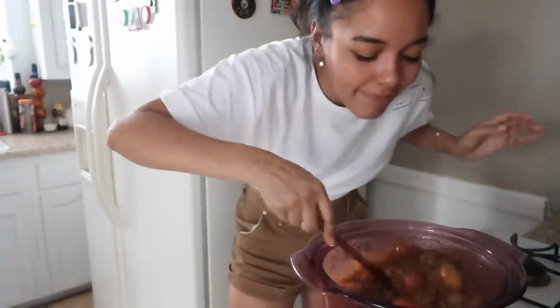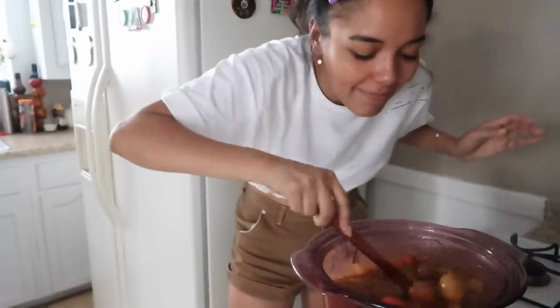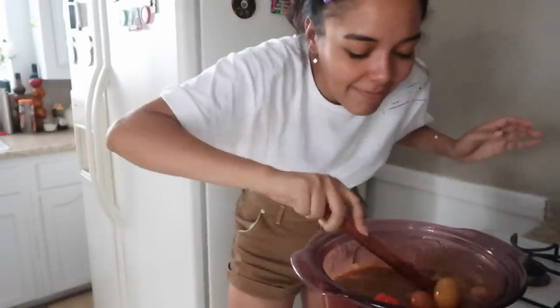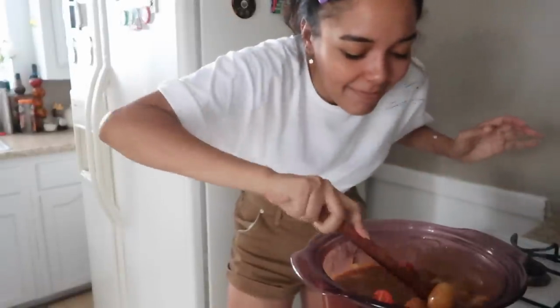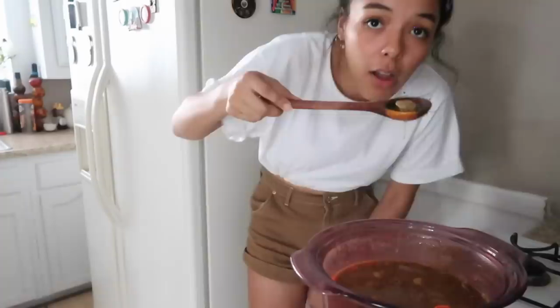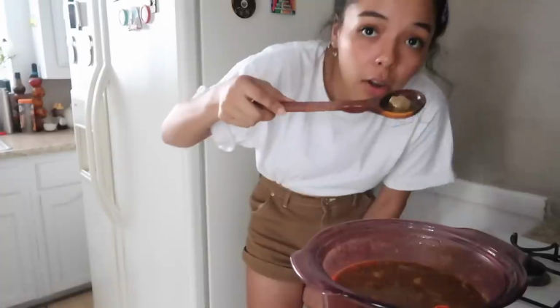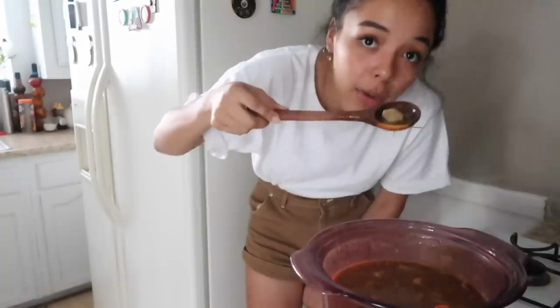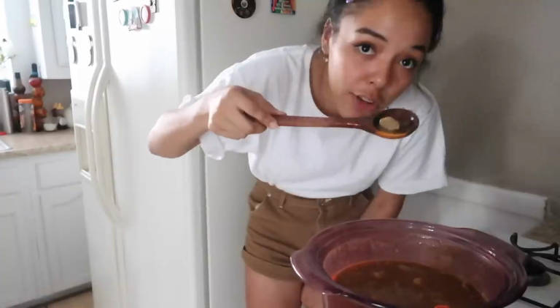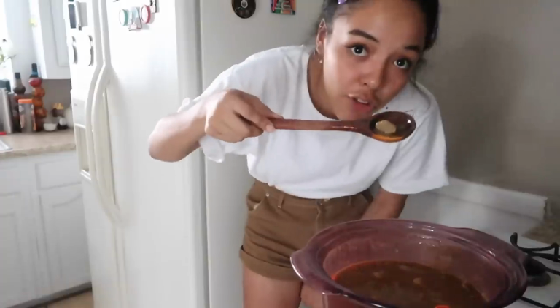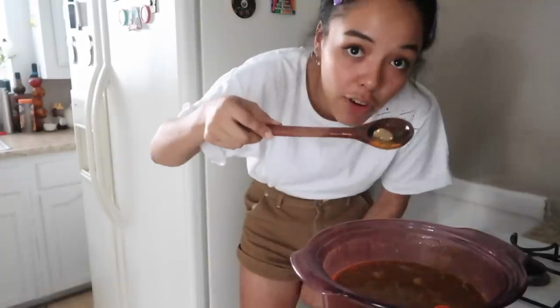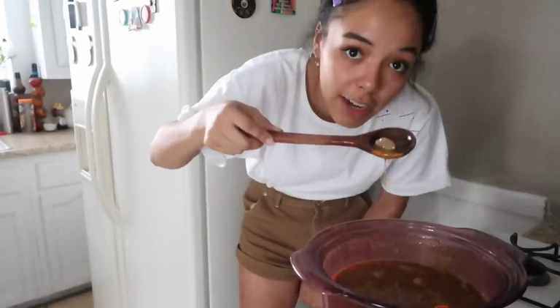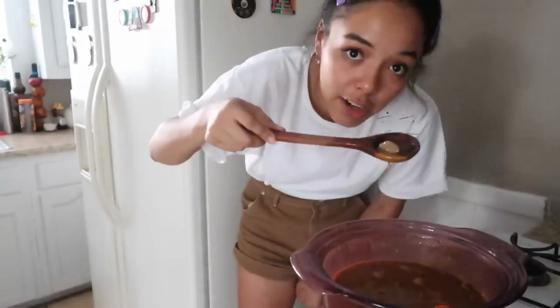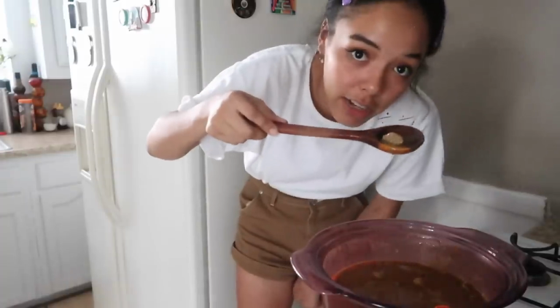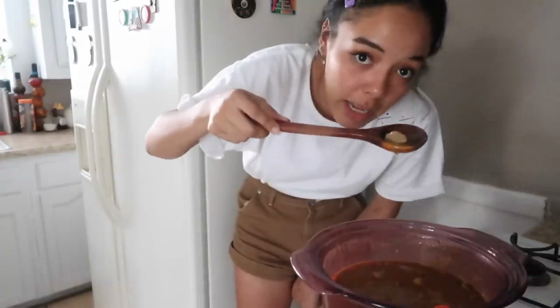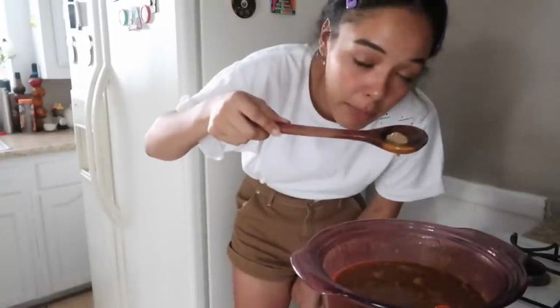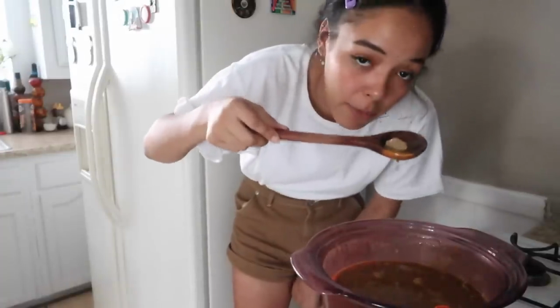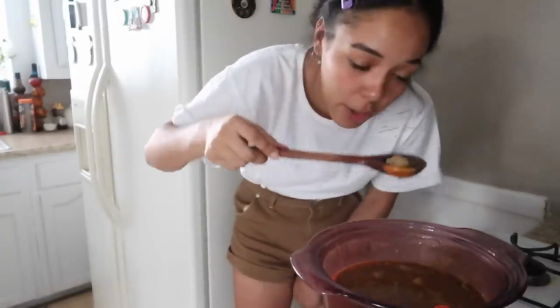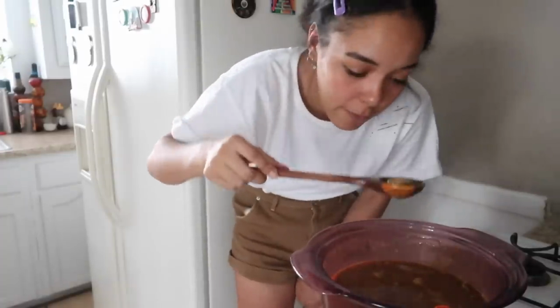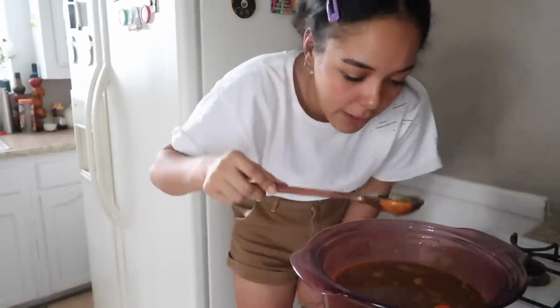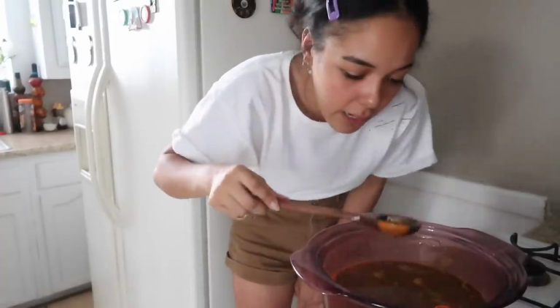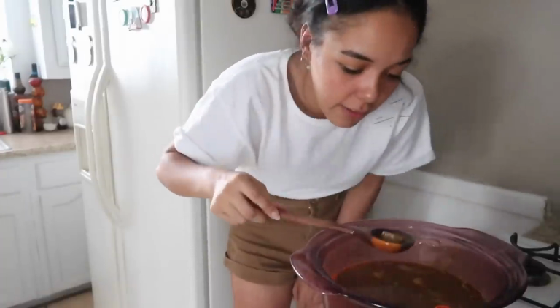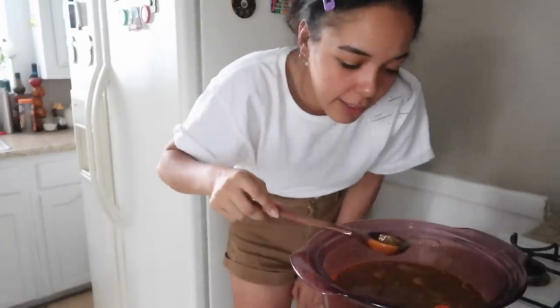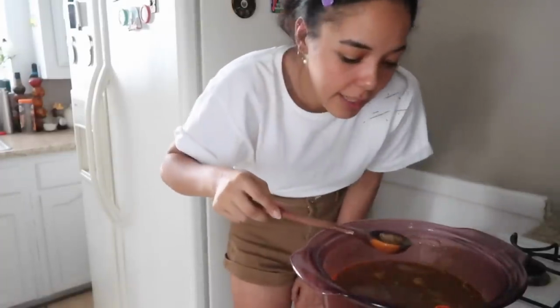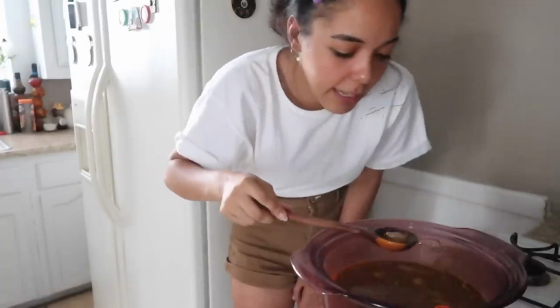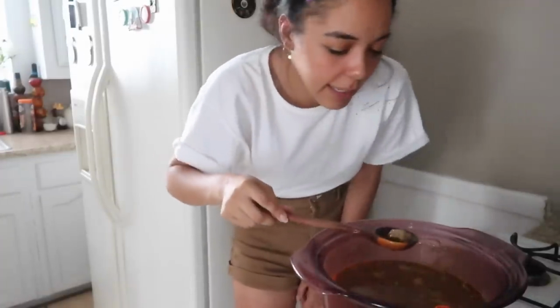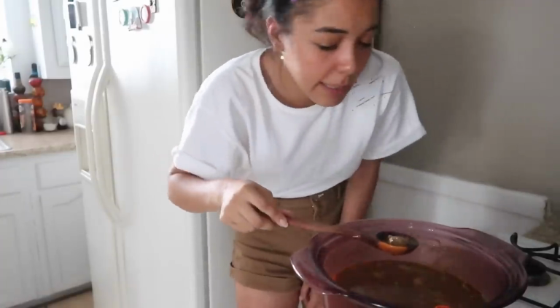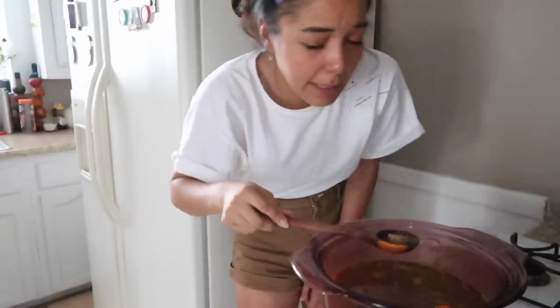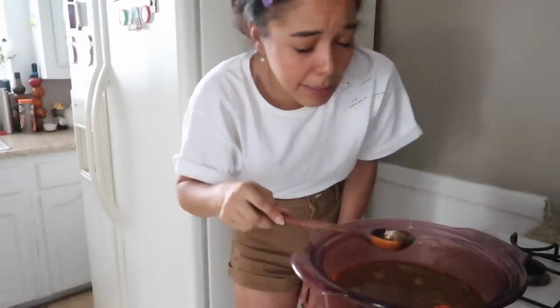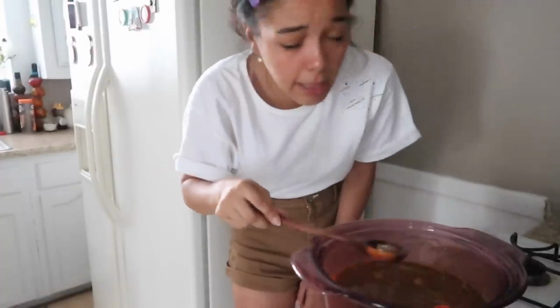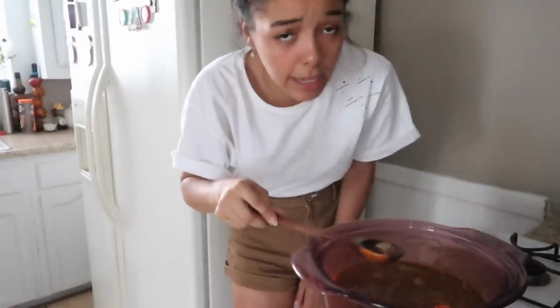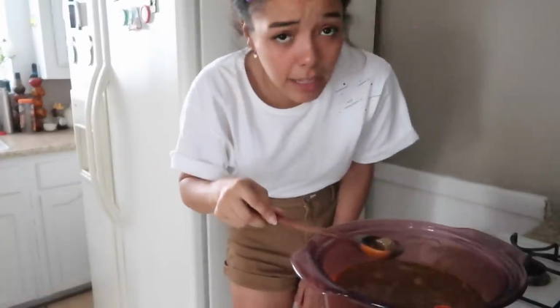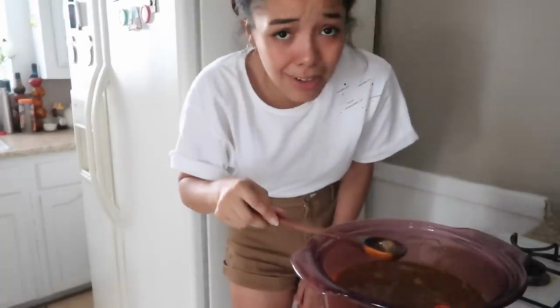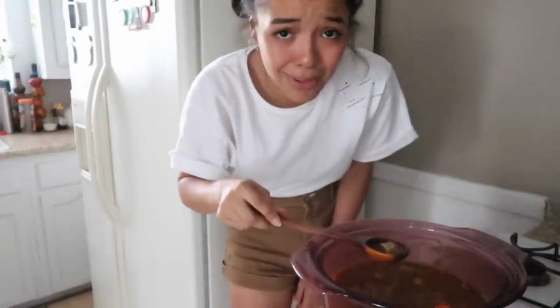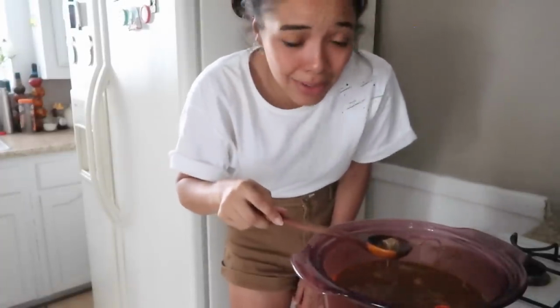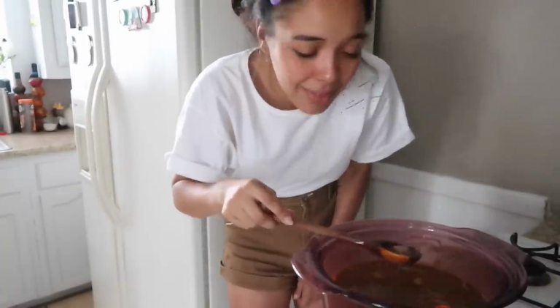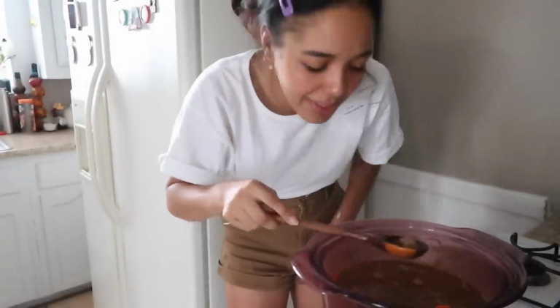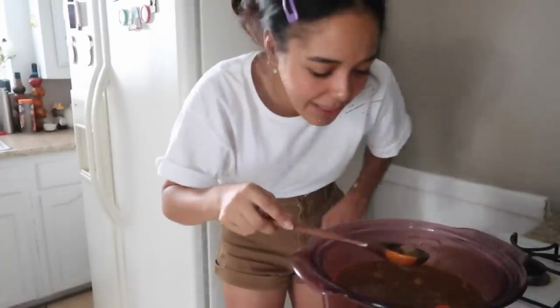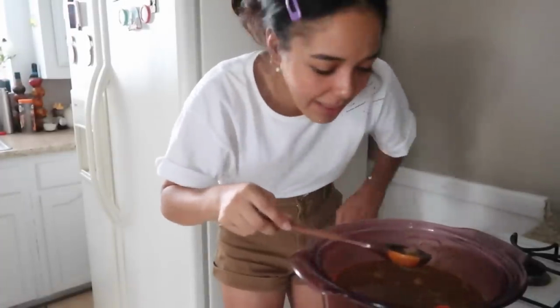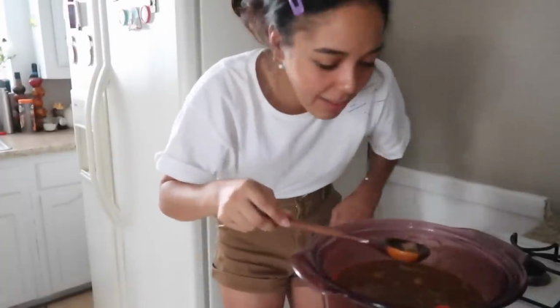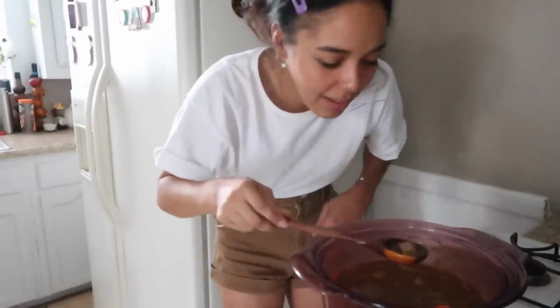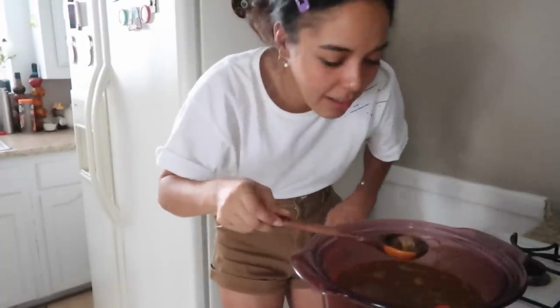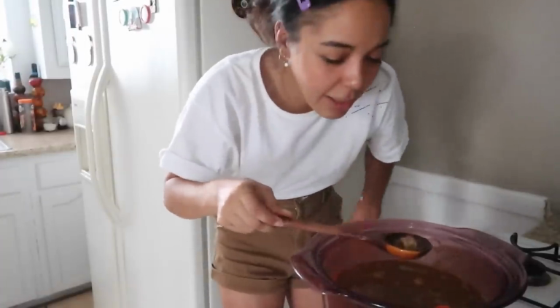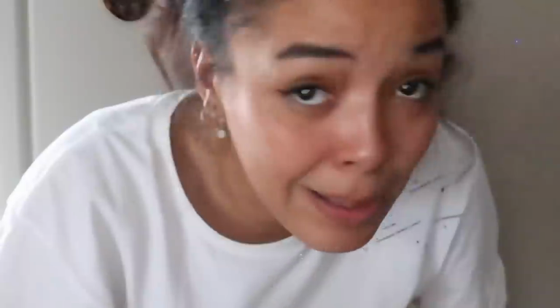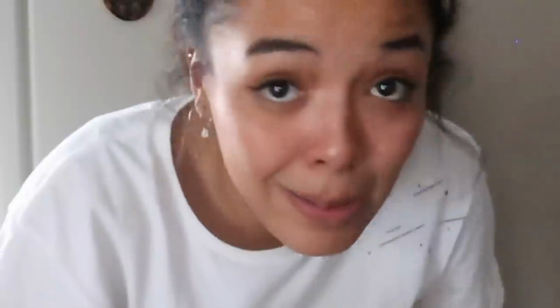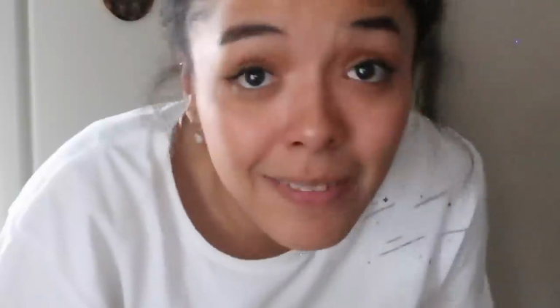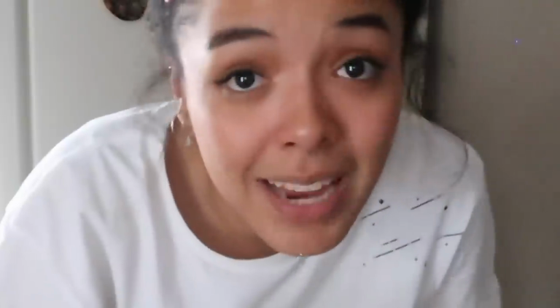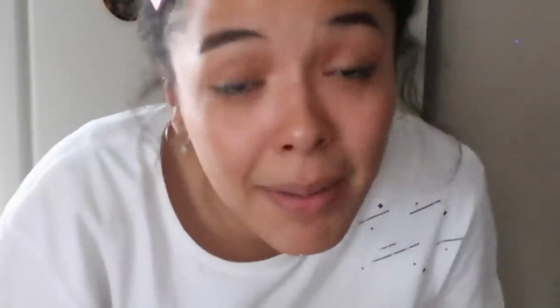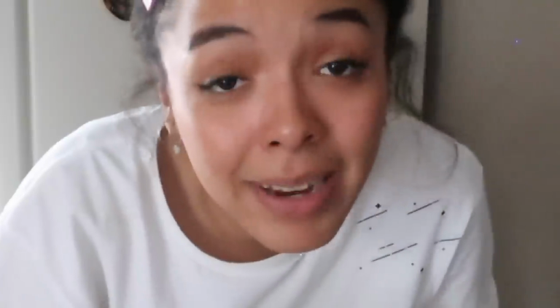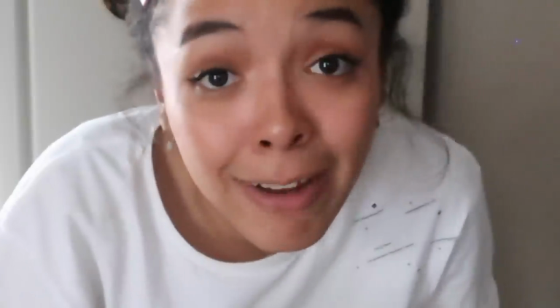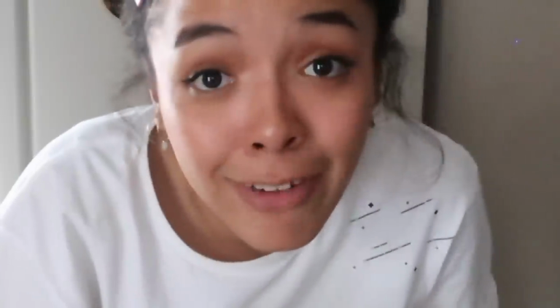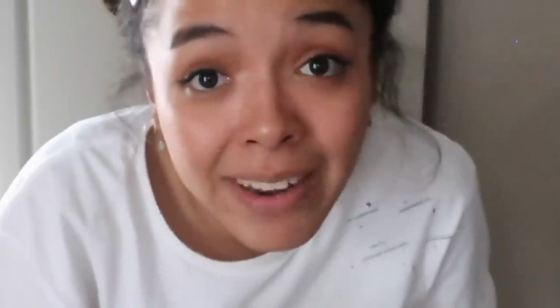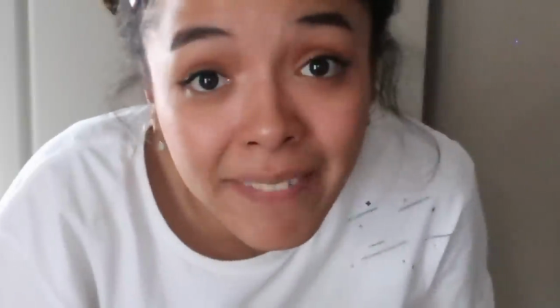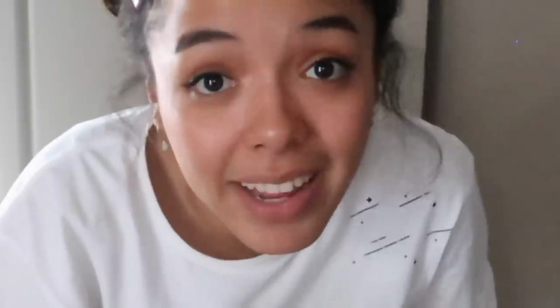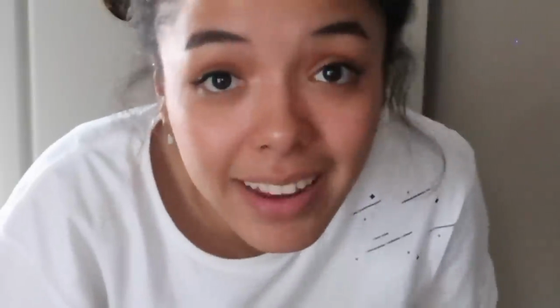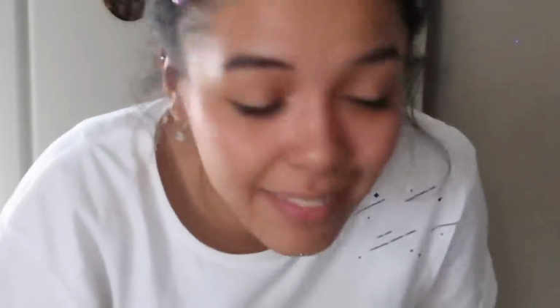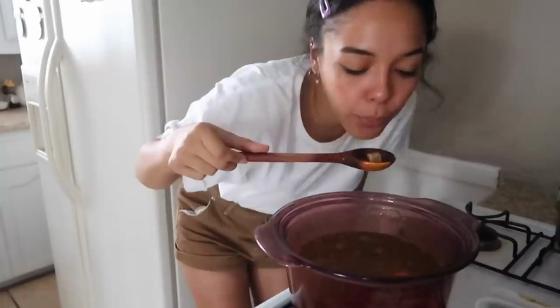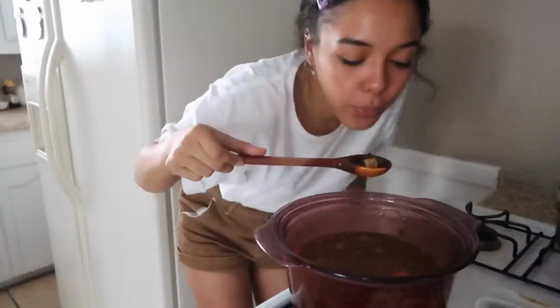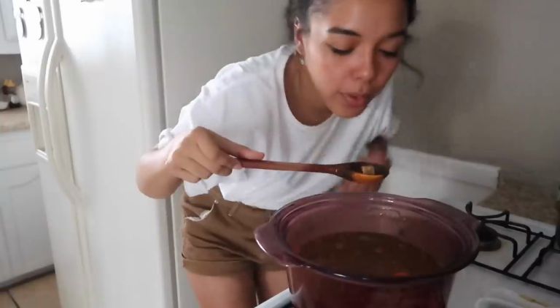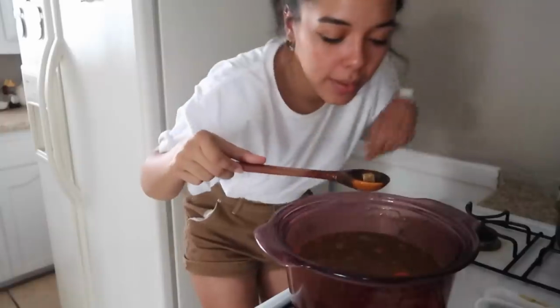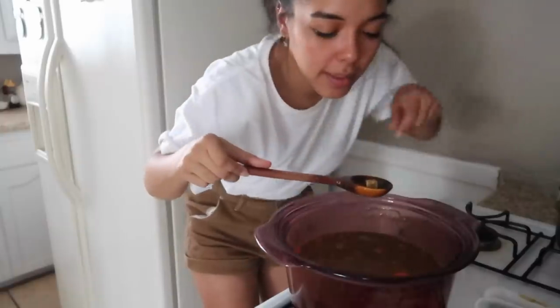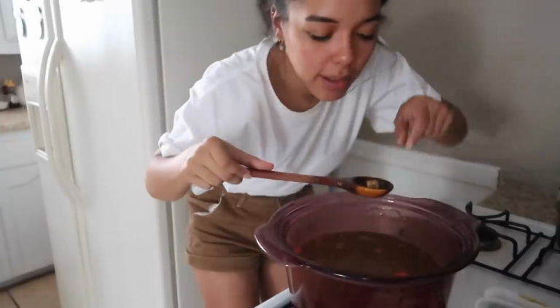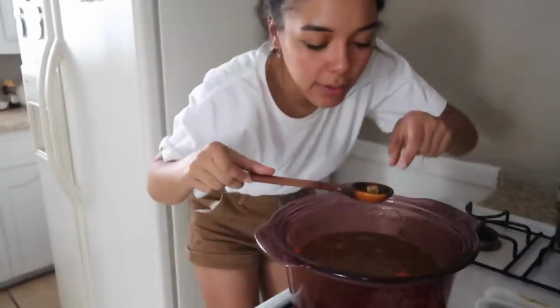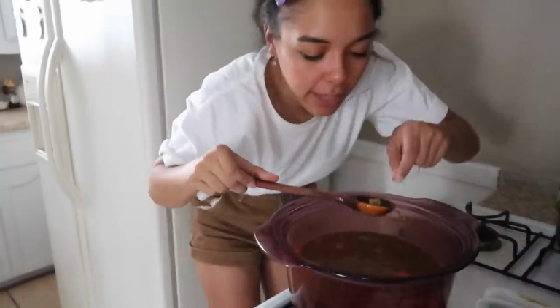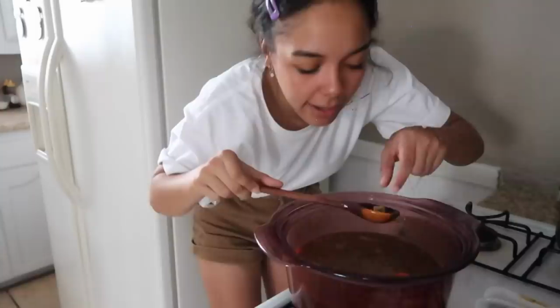Always try your cooking before you feed others in case it's gross — you still have time to get rid of it!